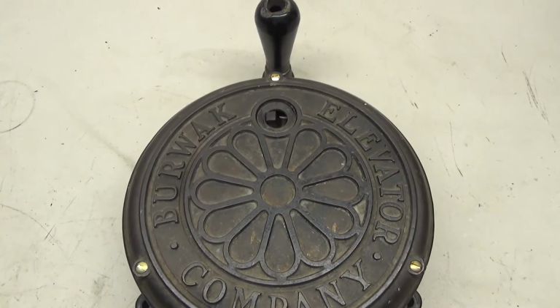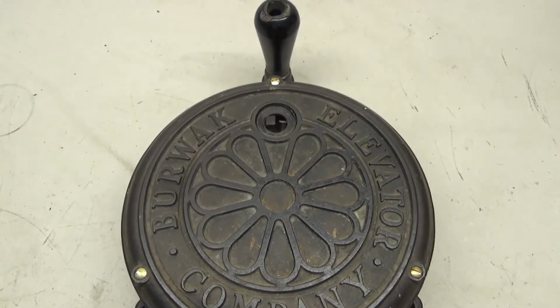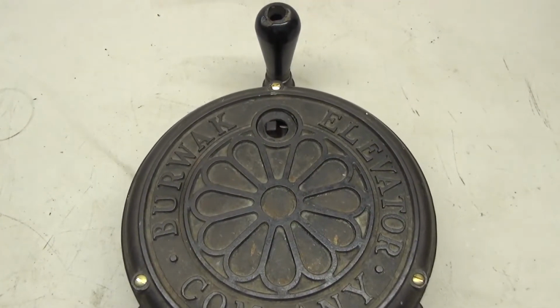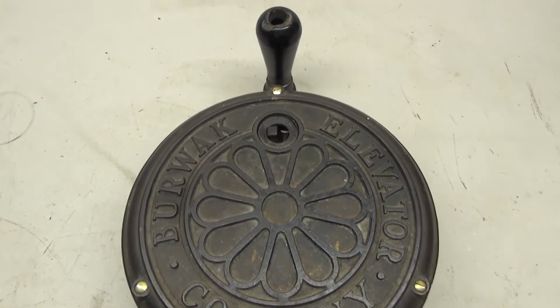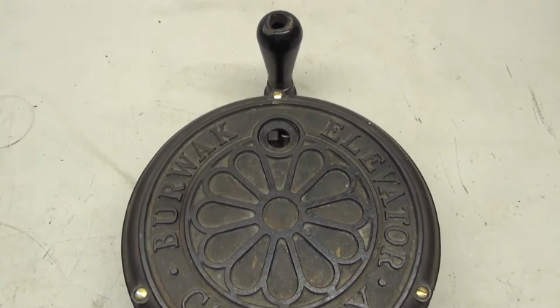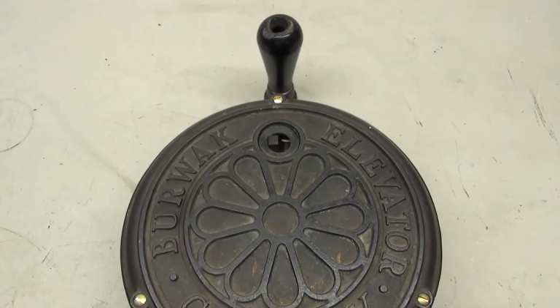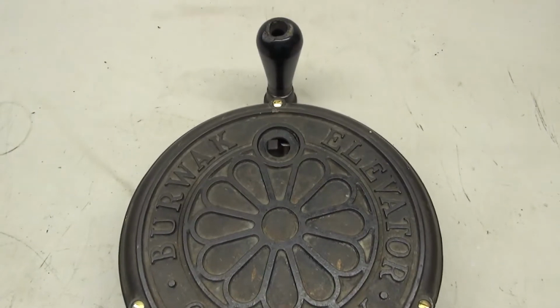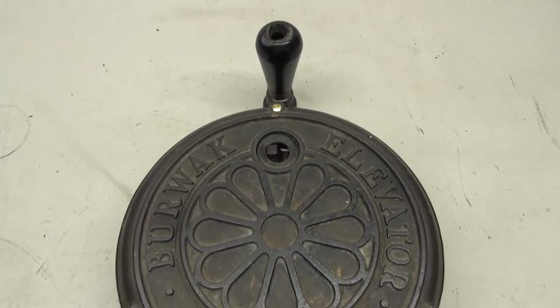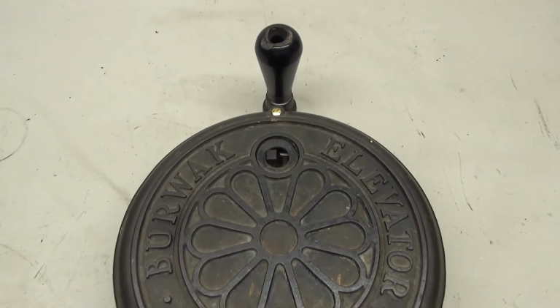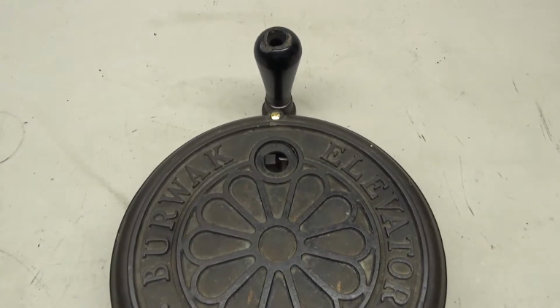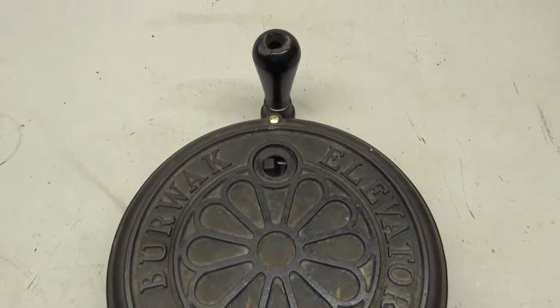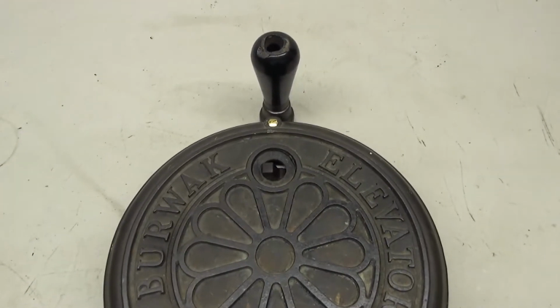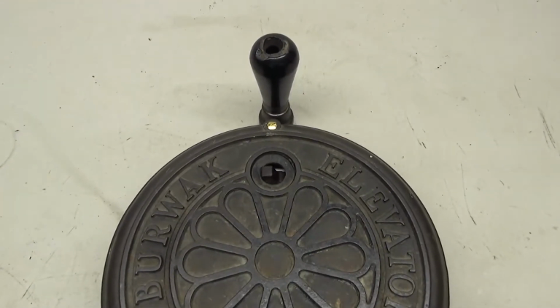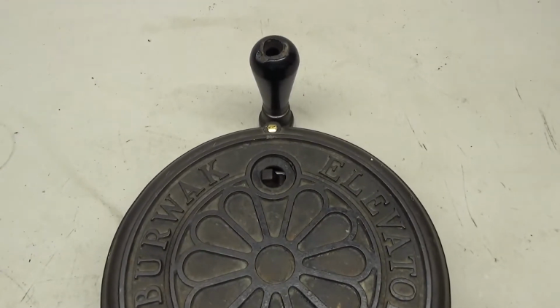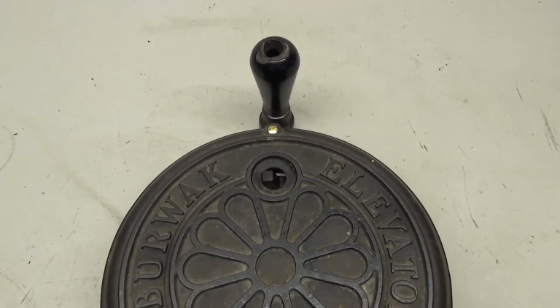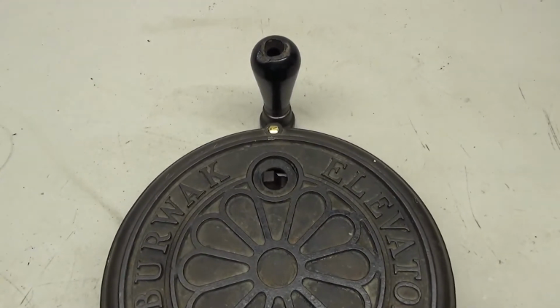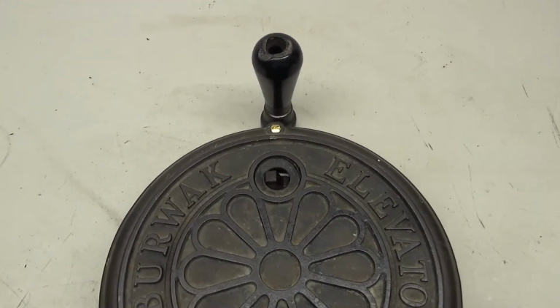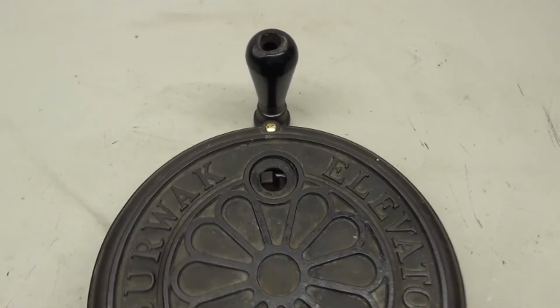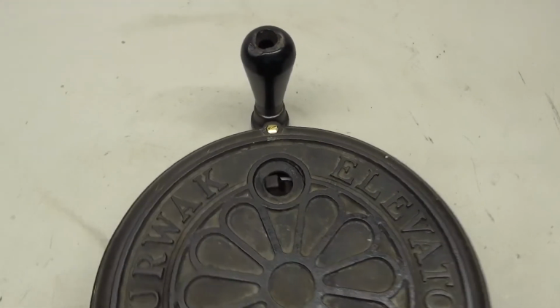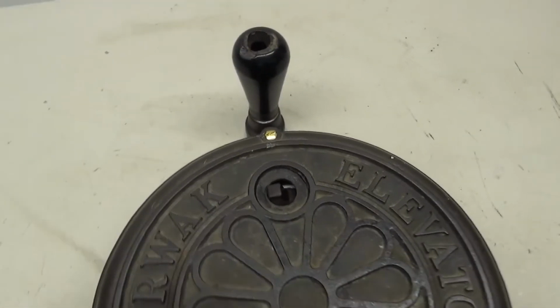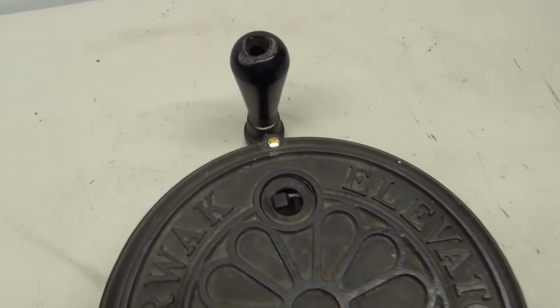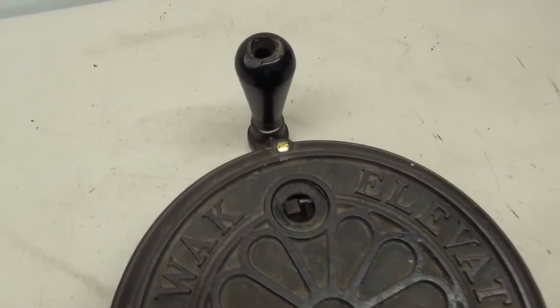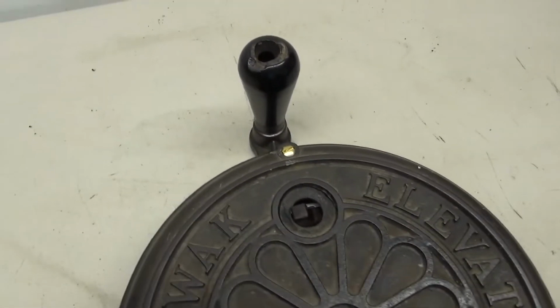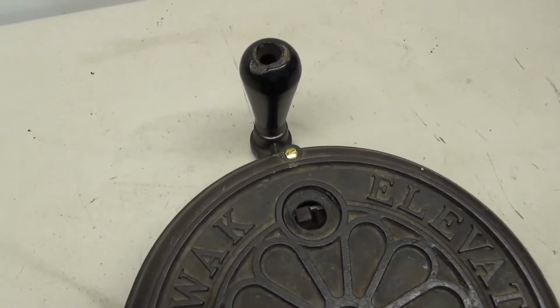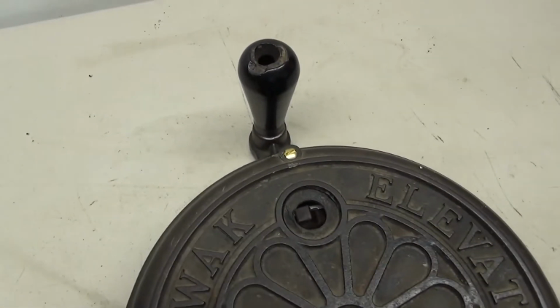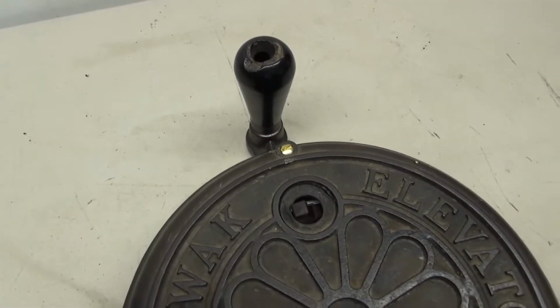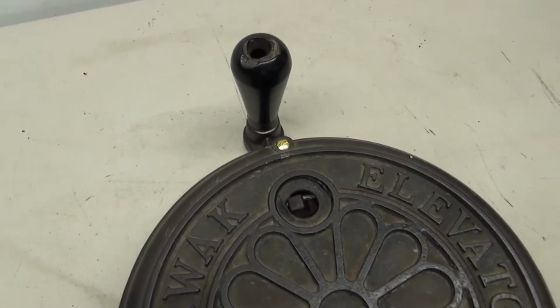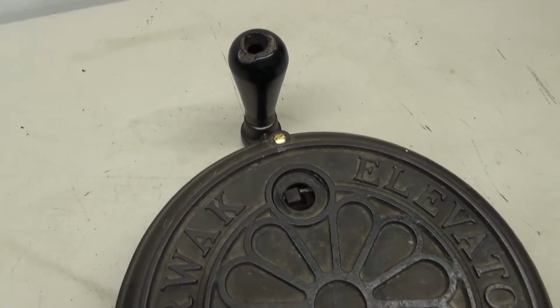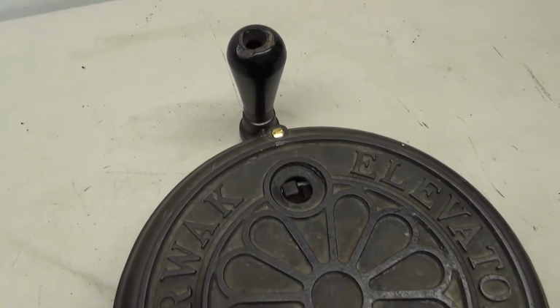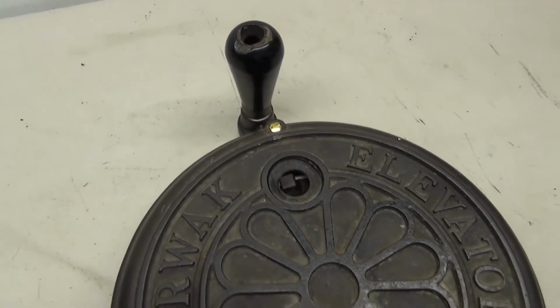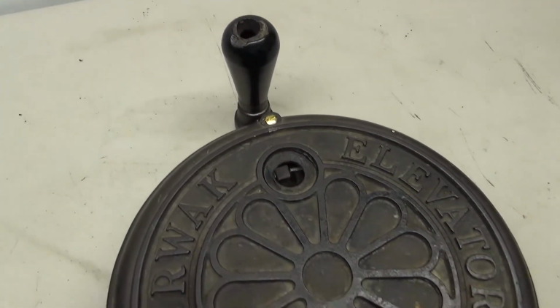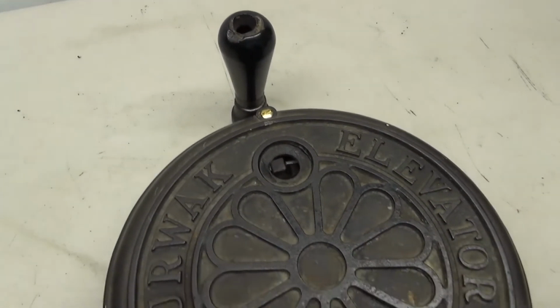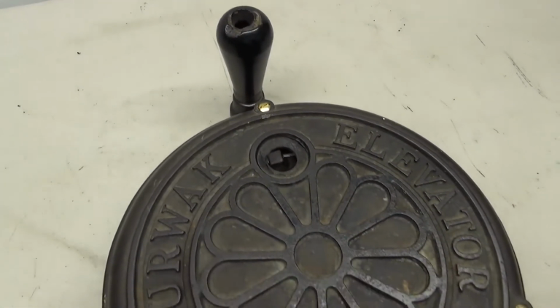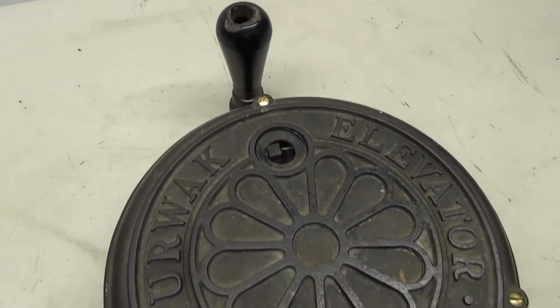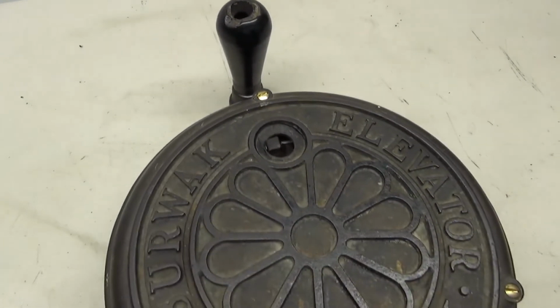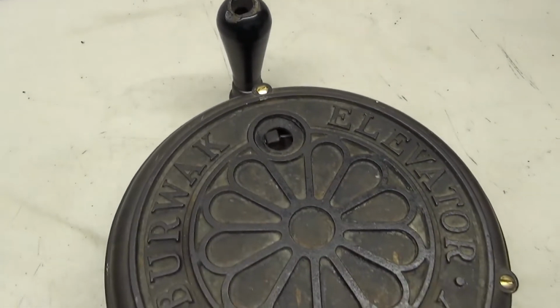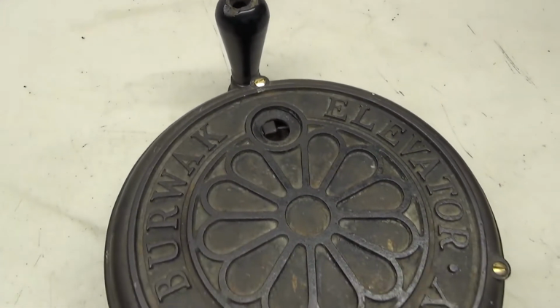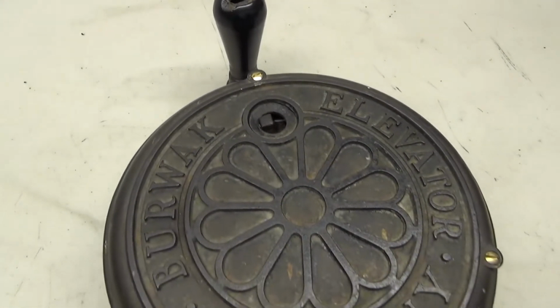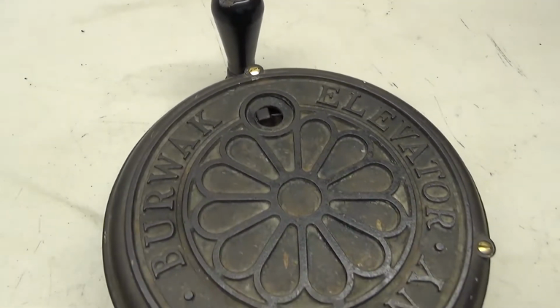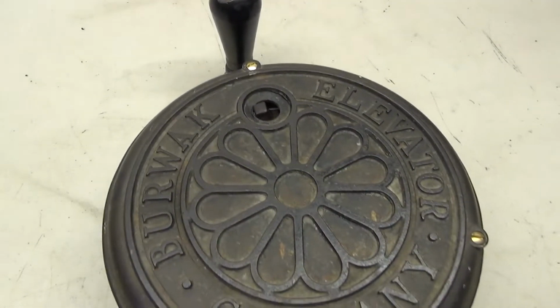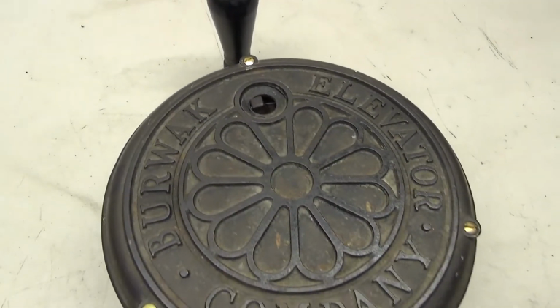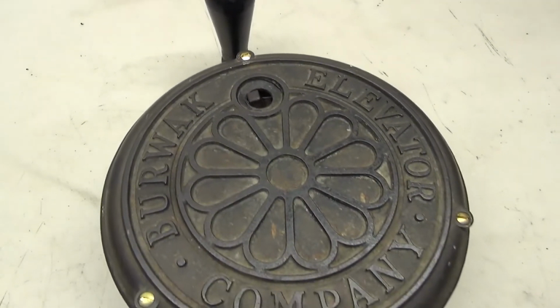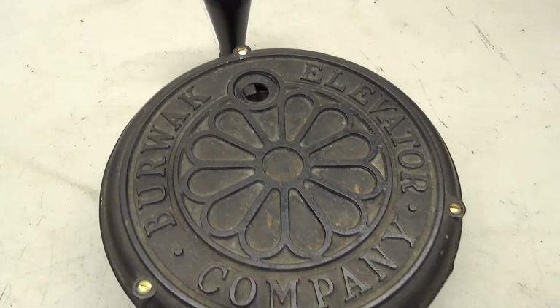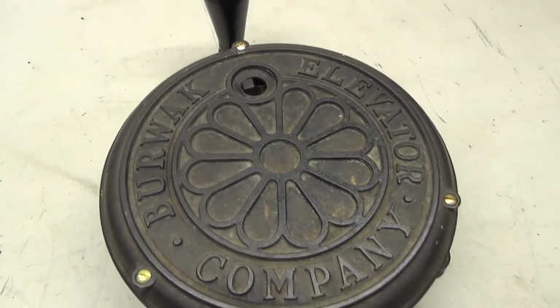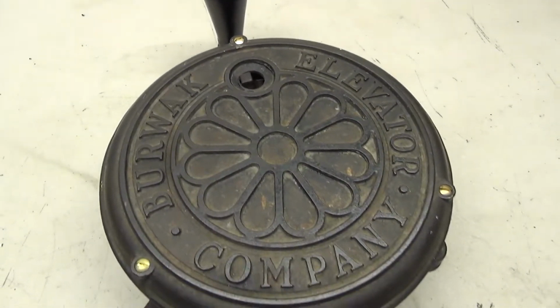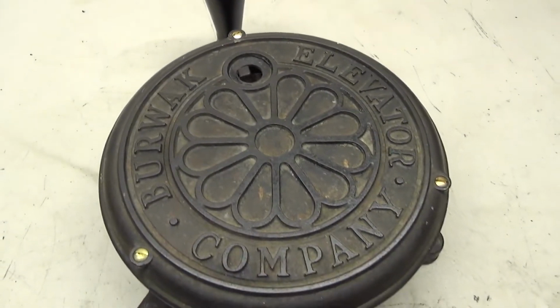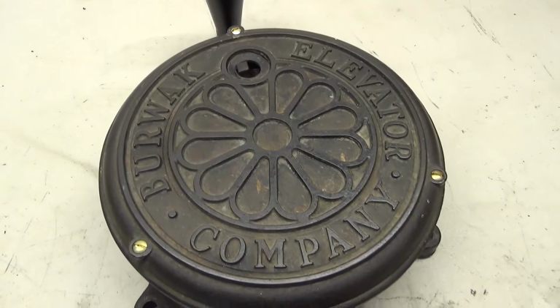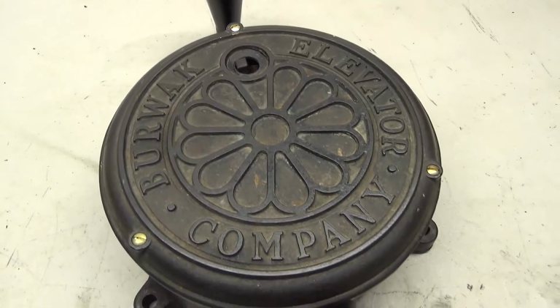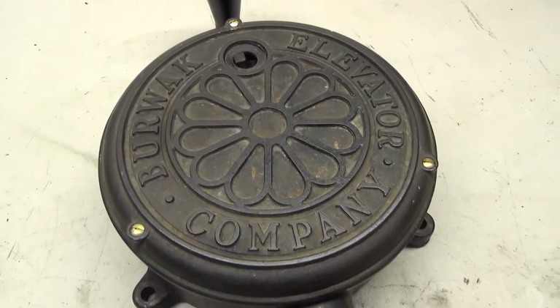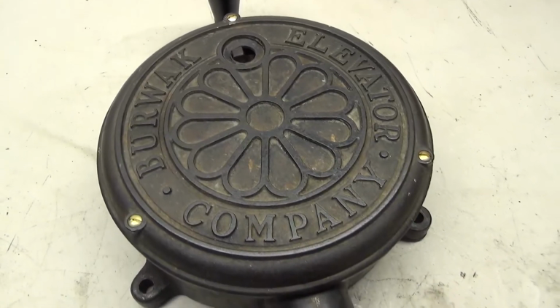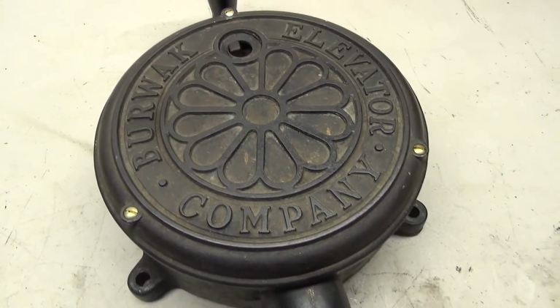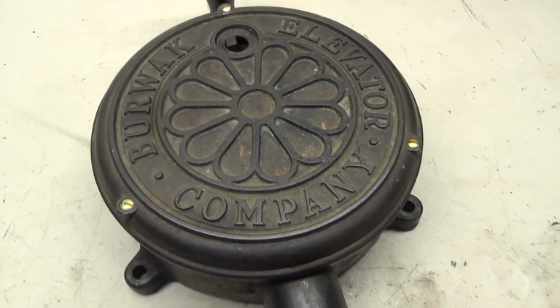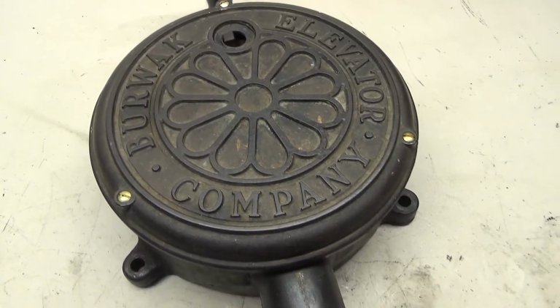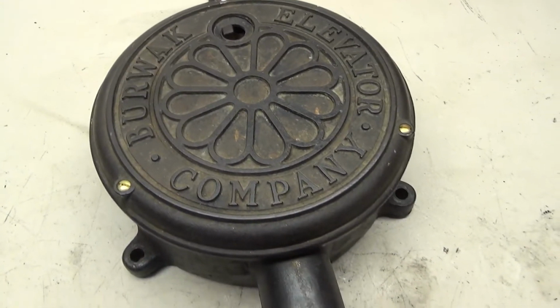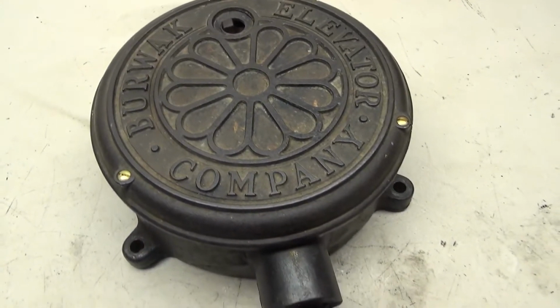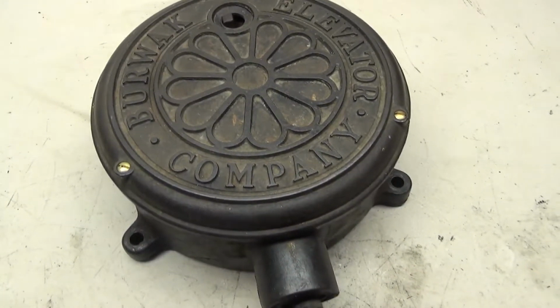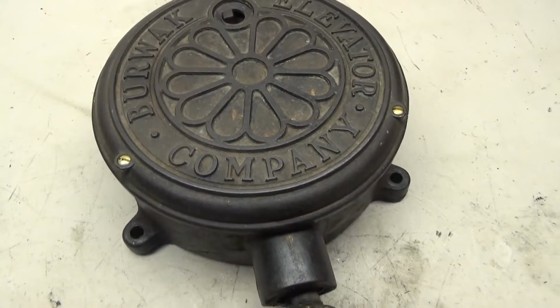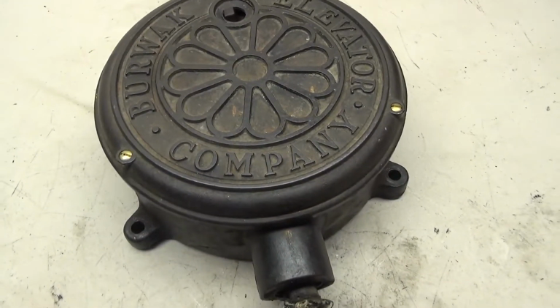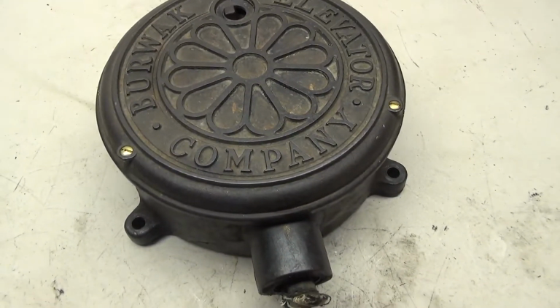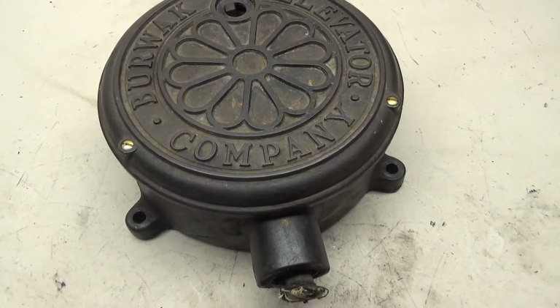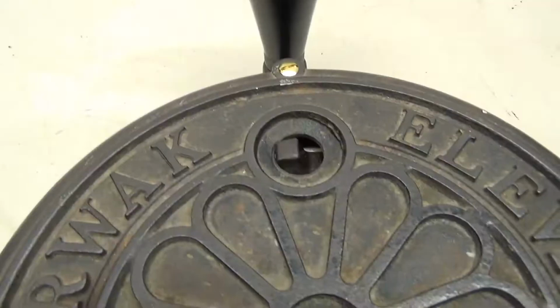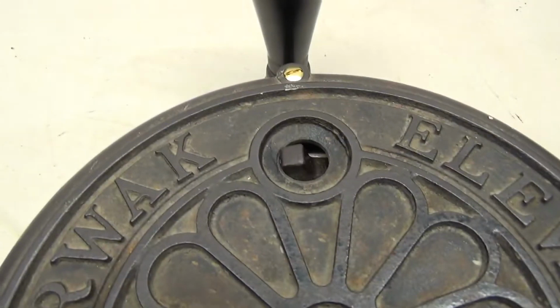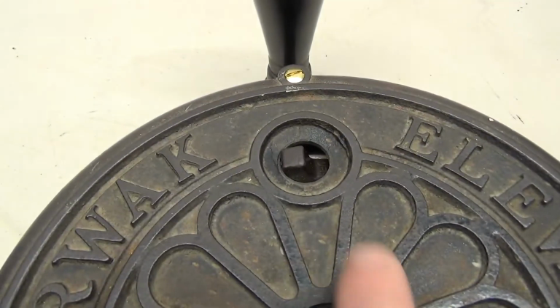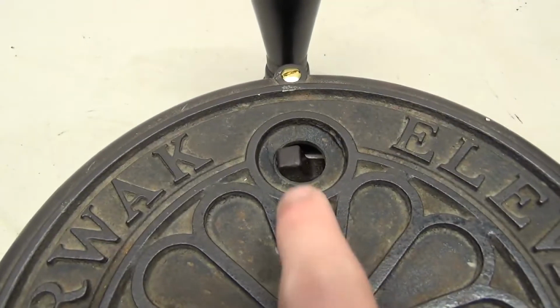The next piece is this old Burwack Elevator Company car switch. This one is unique because it has a light switch on the front, which is something I've never seen before.